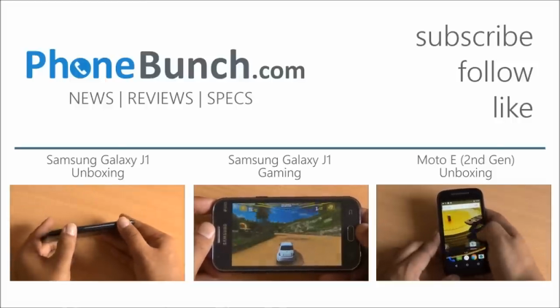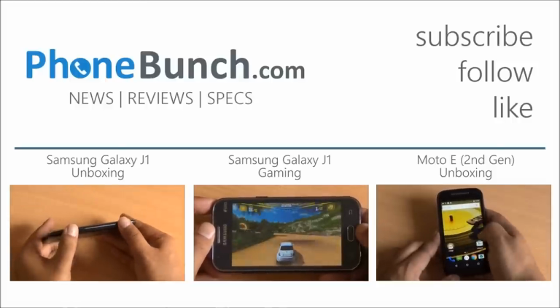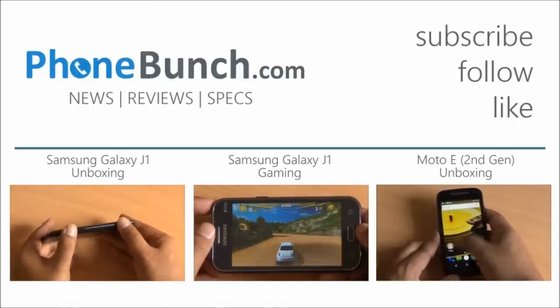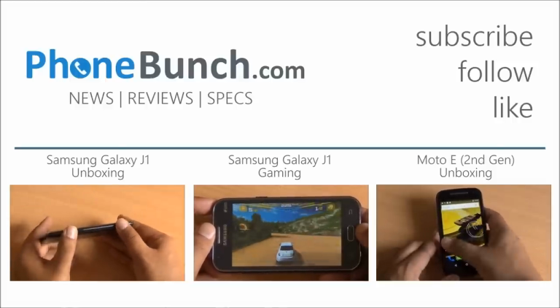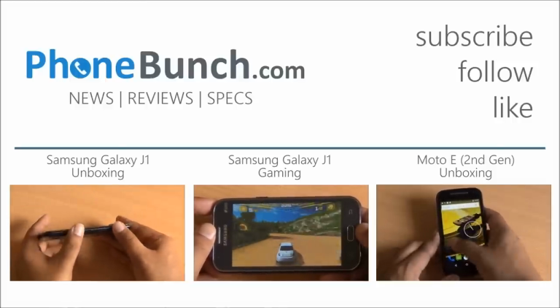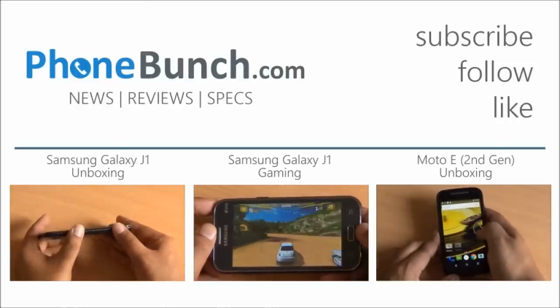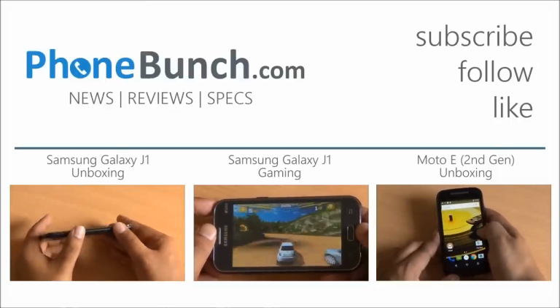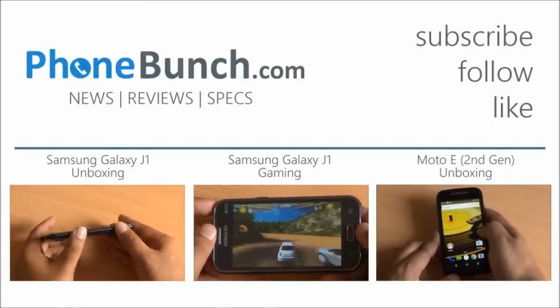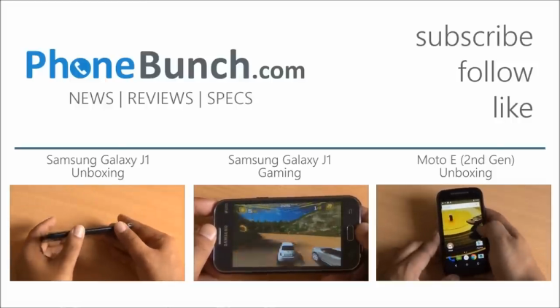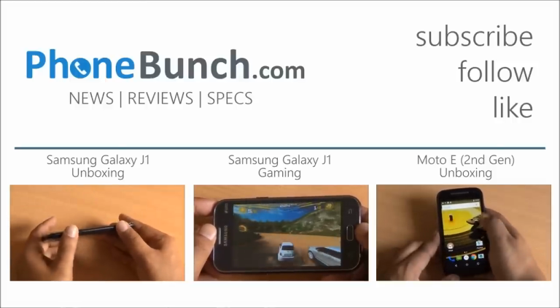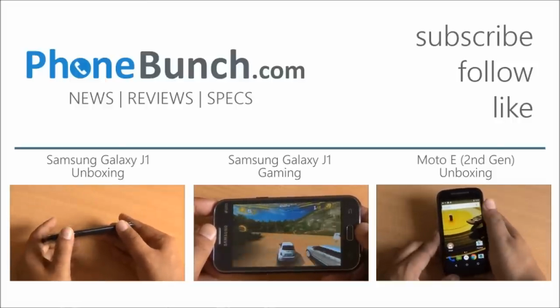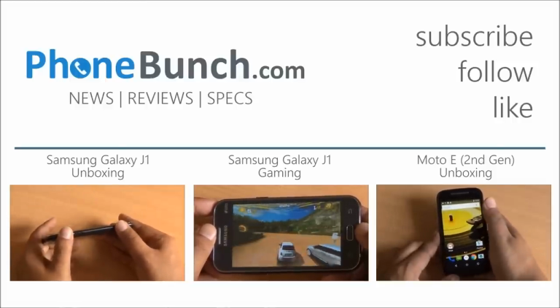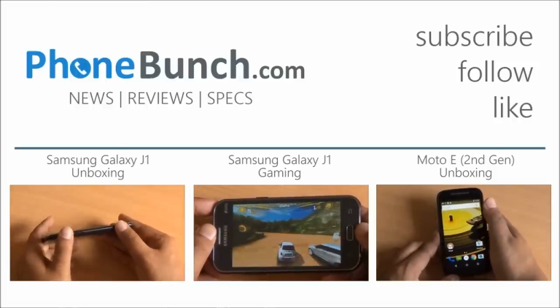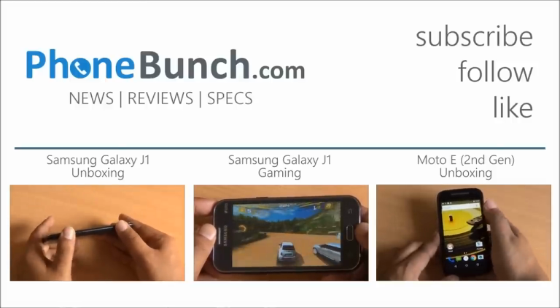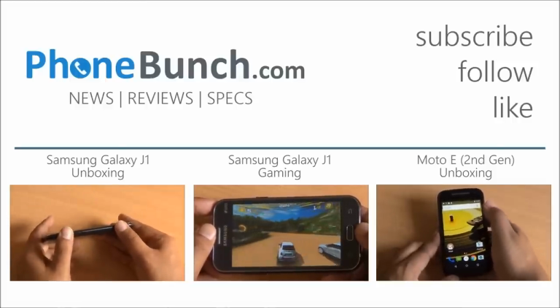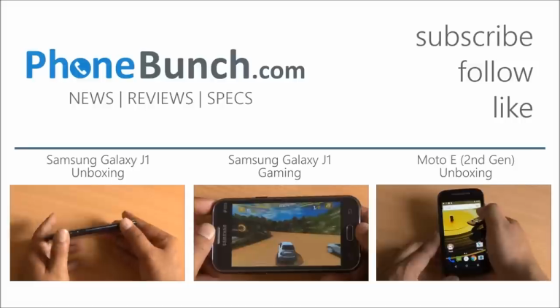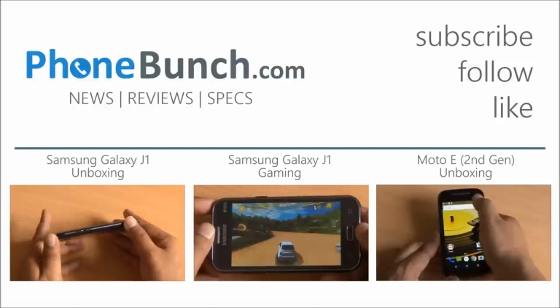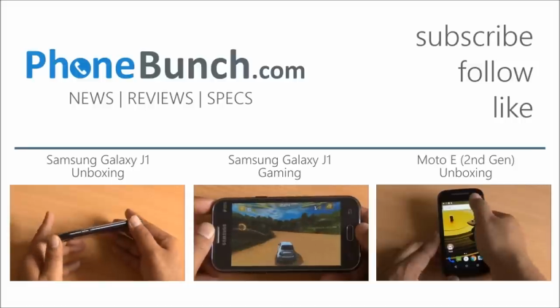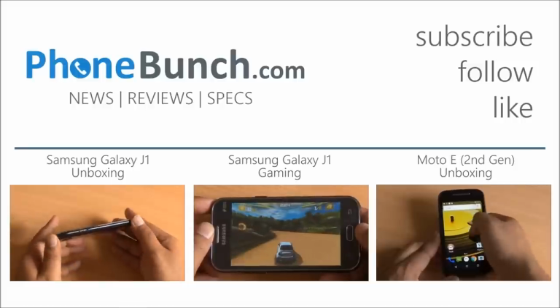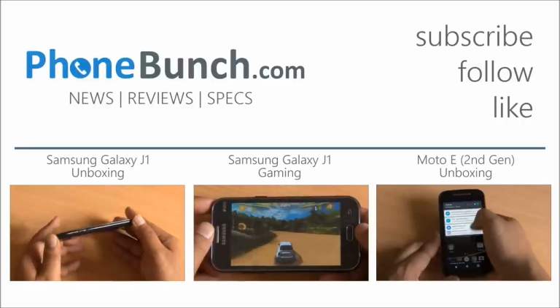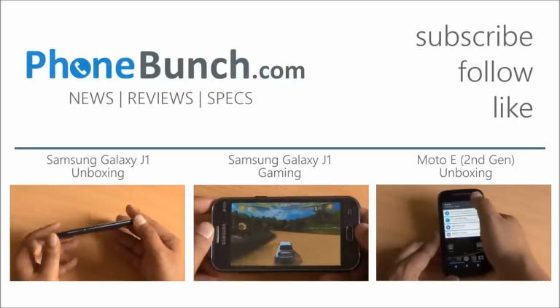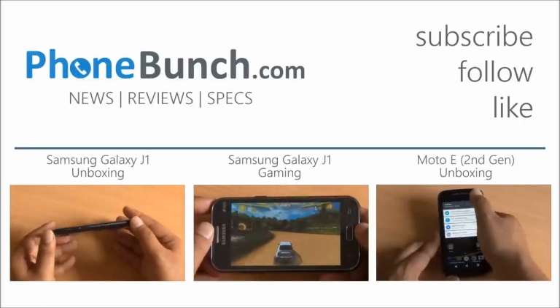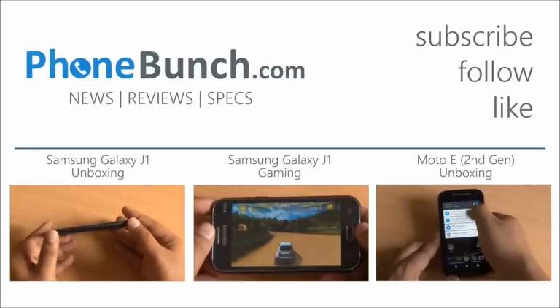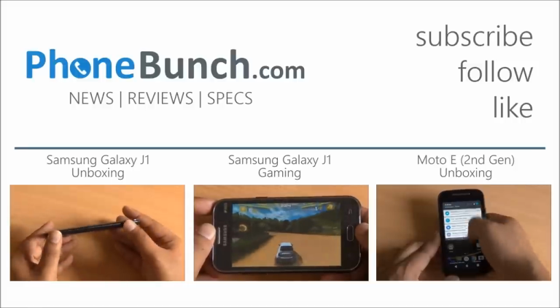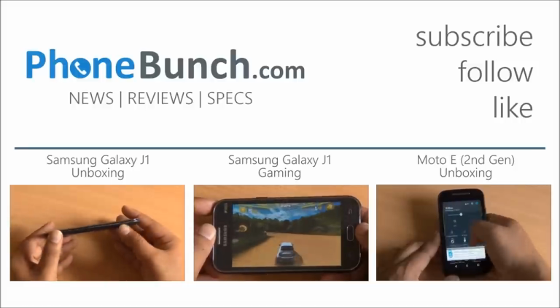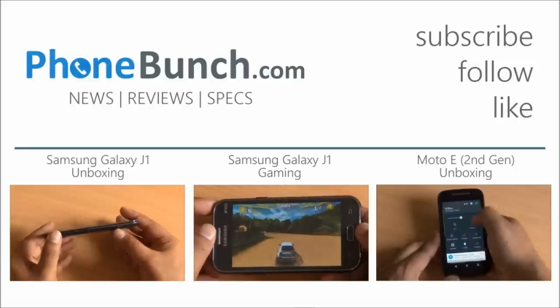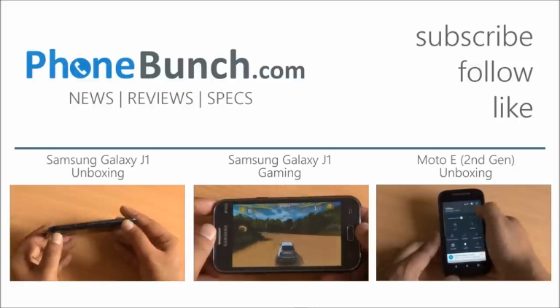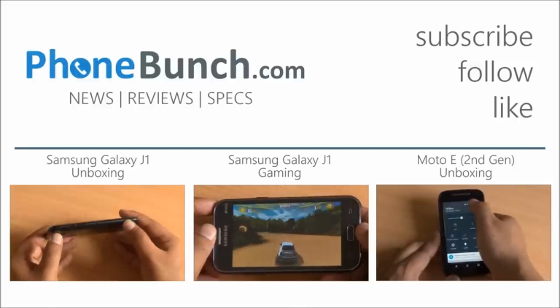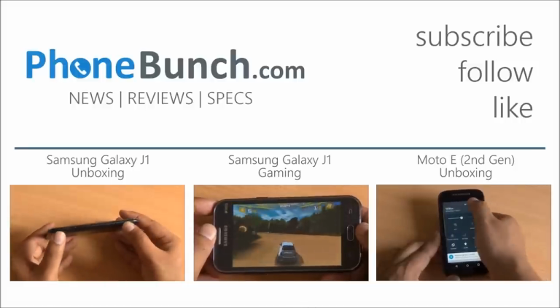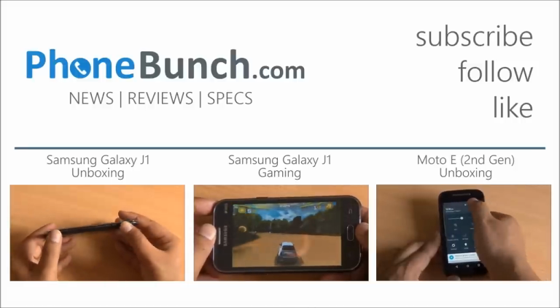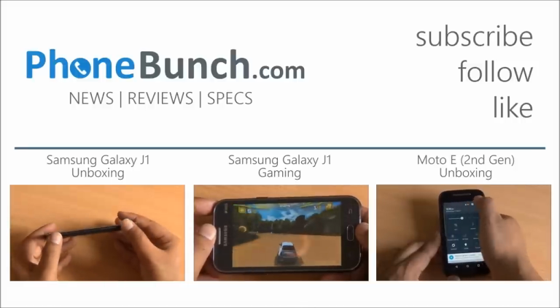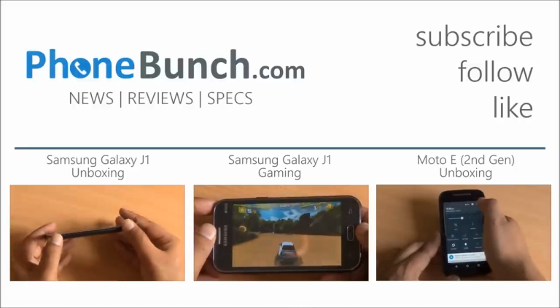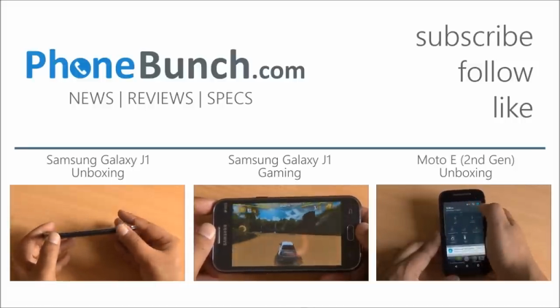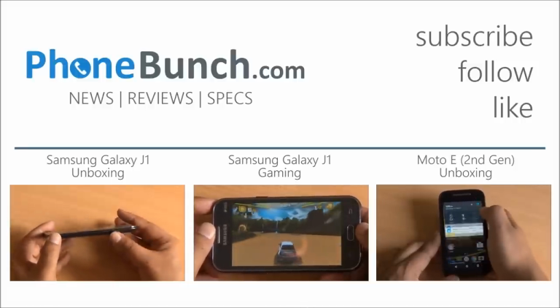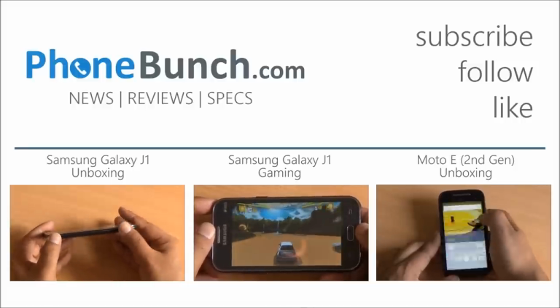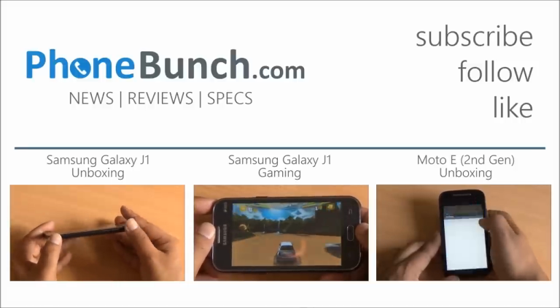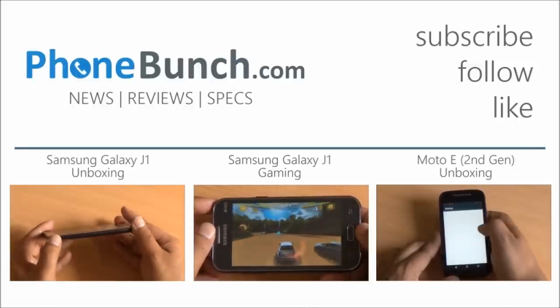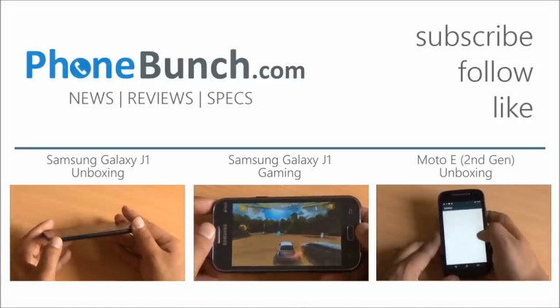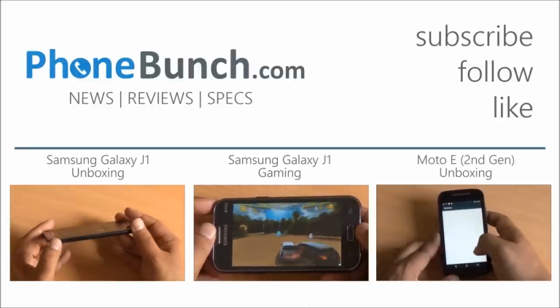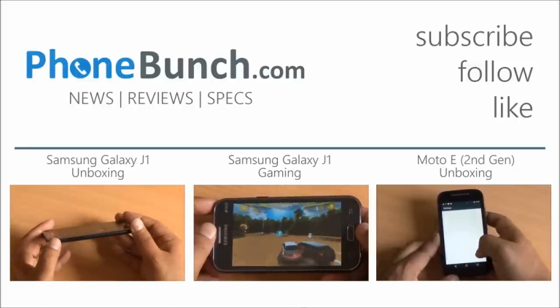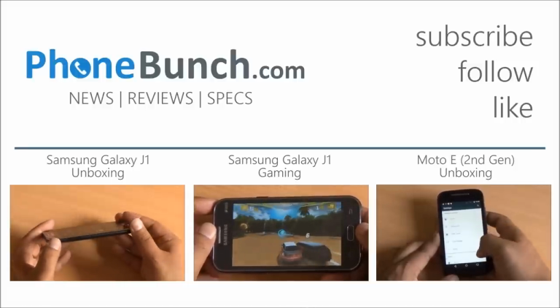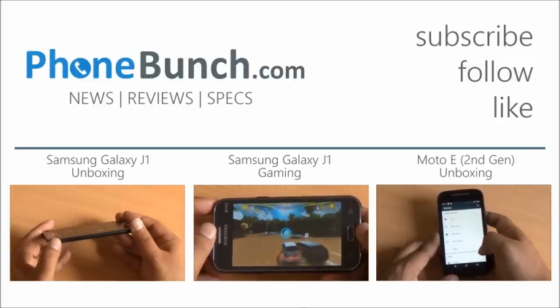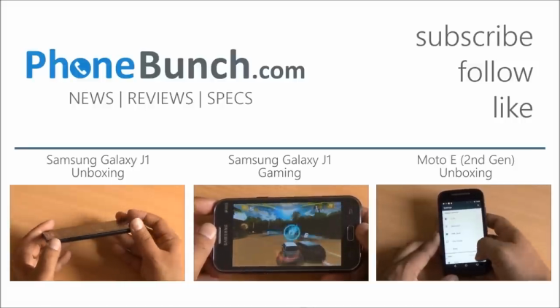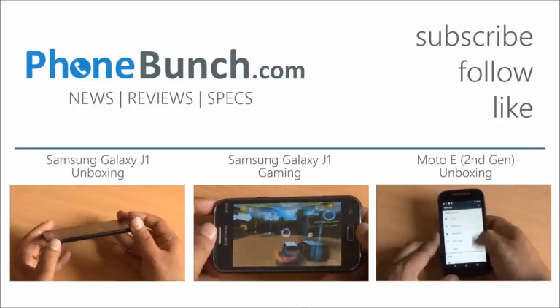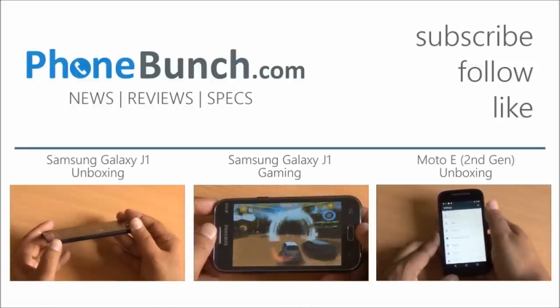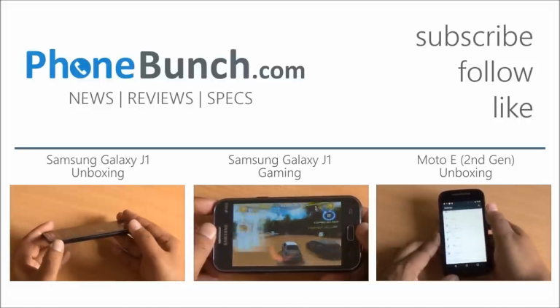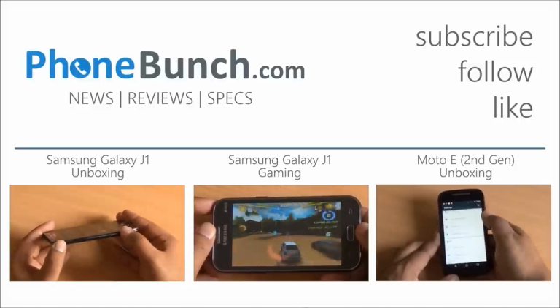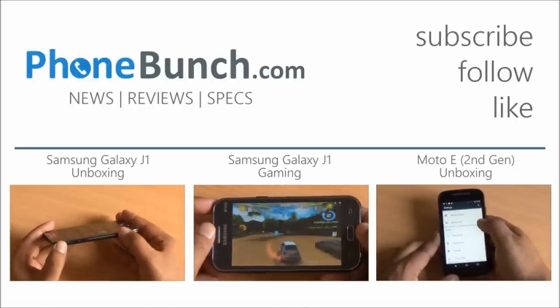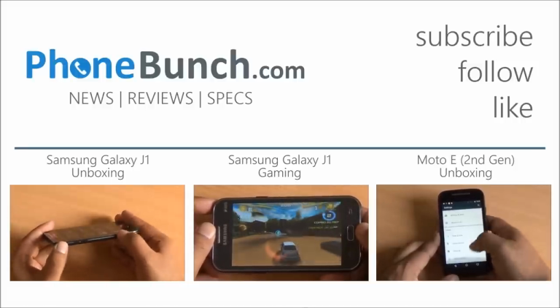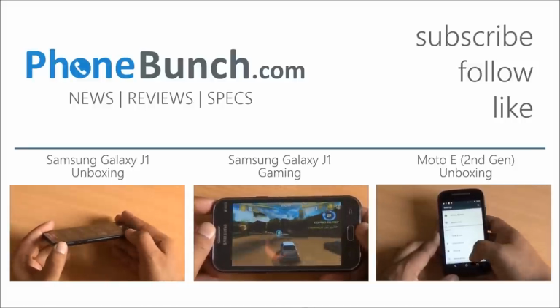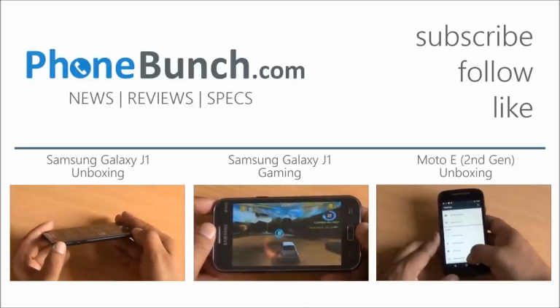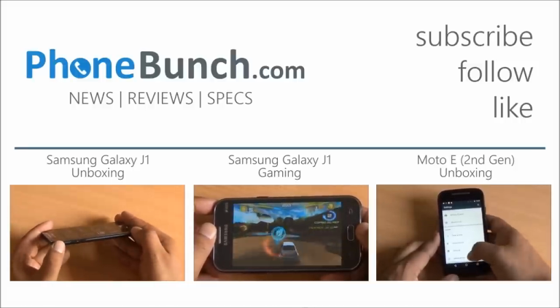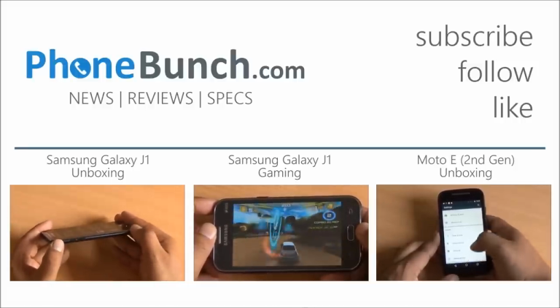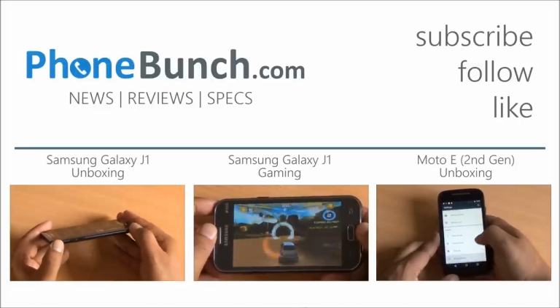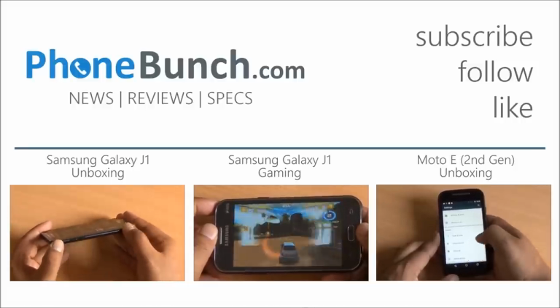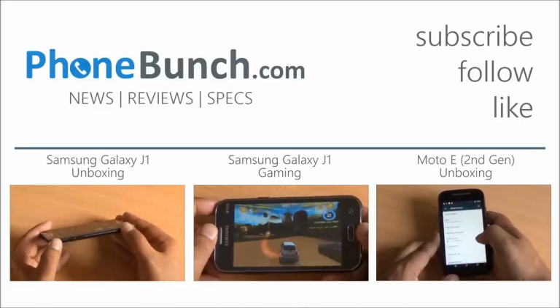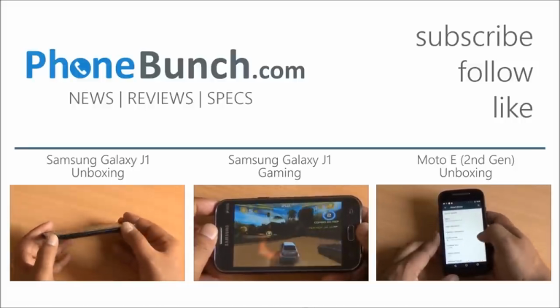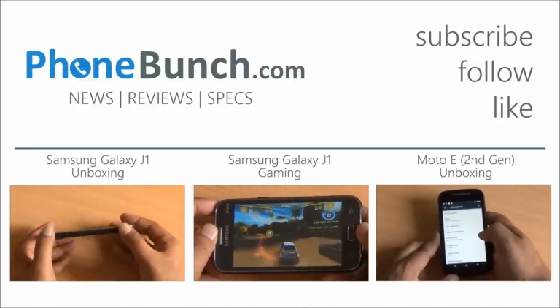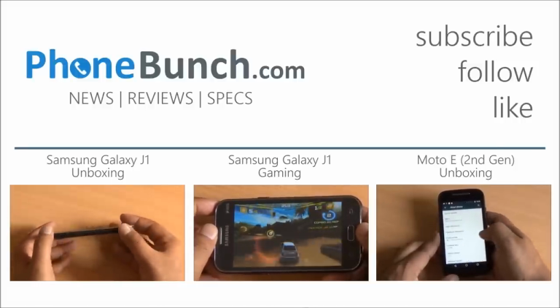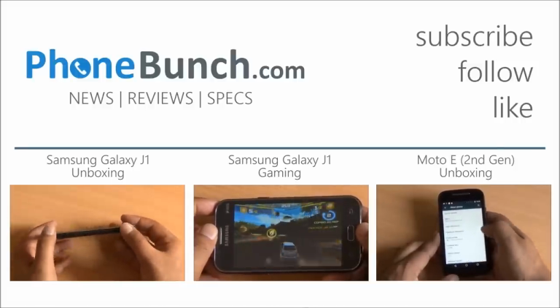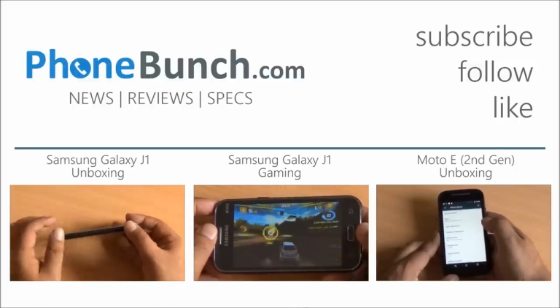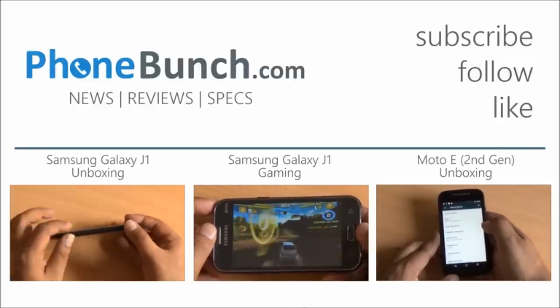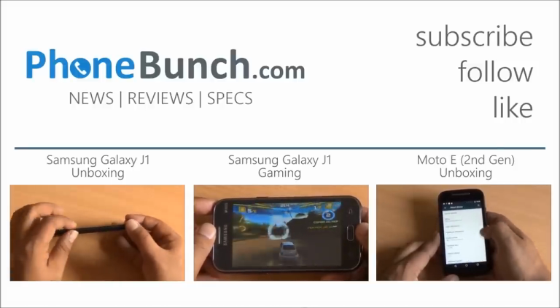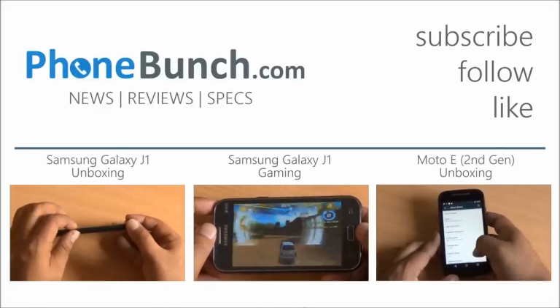We'll be back with more. Don't forget to subscribe, like and share. Any questions, hit us in the comment section. Thanks for watching and as always, have a great day.